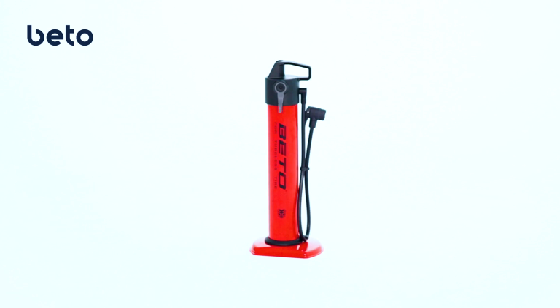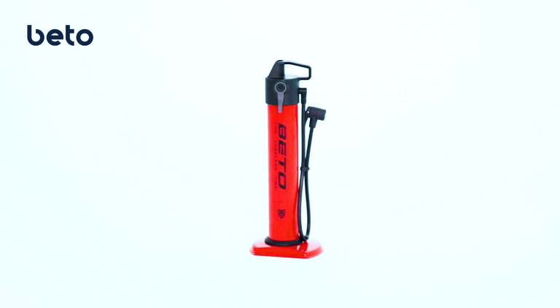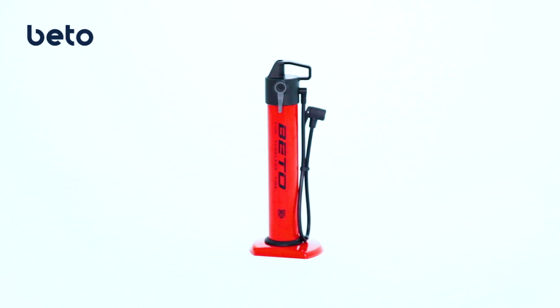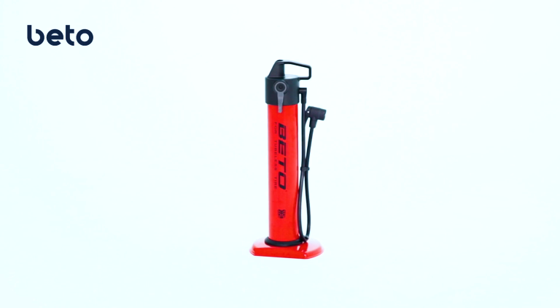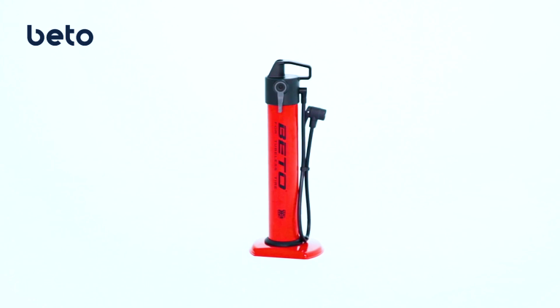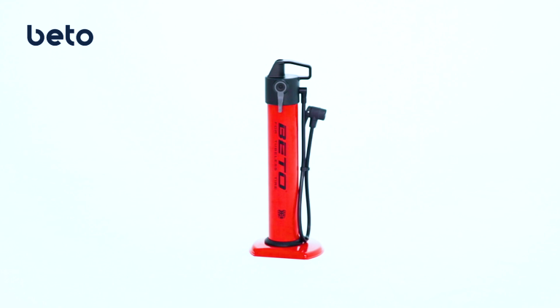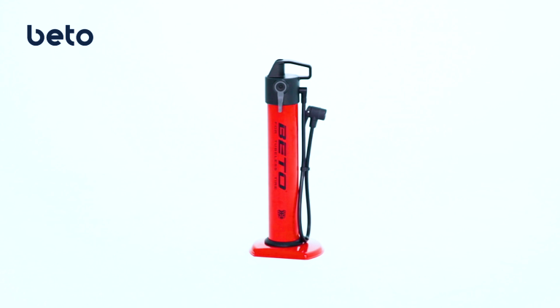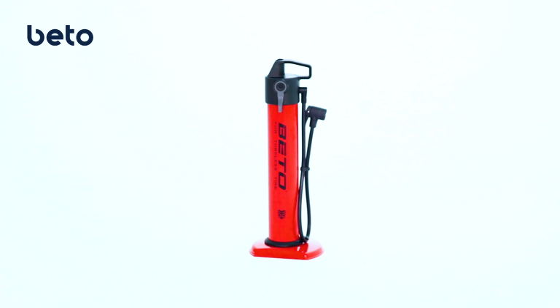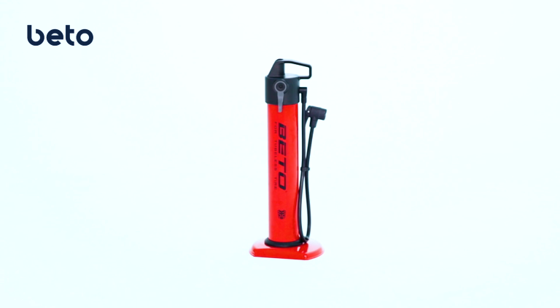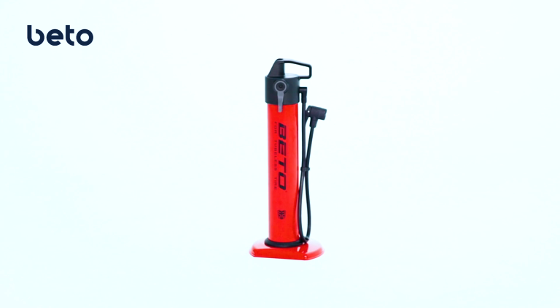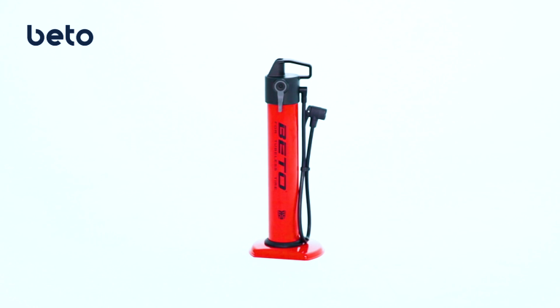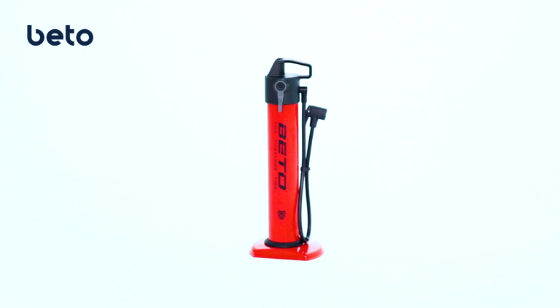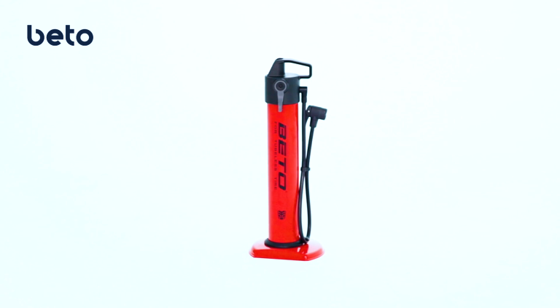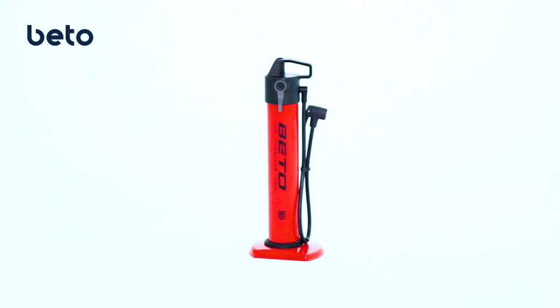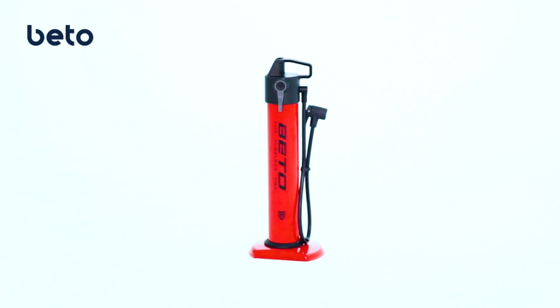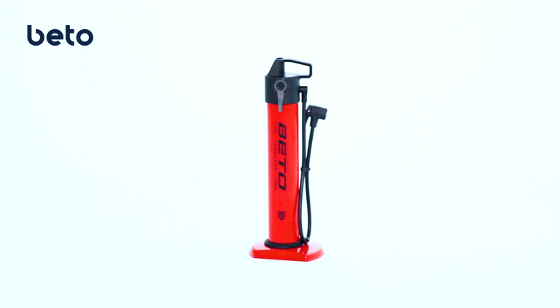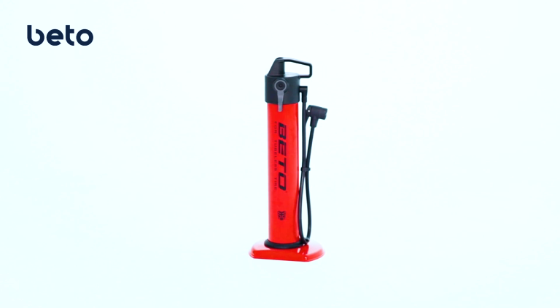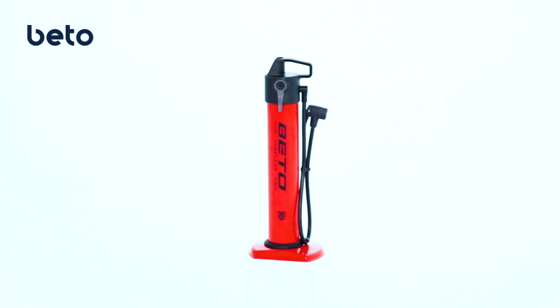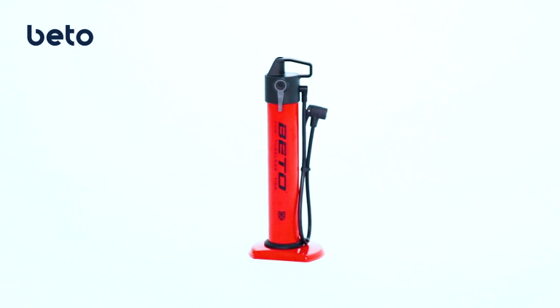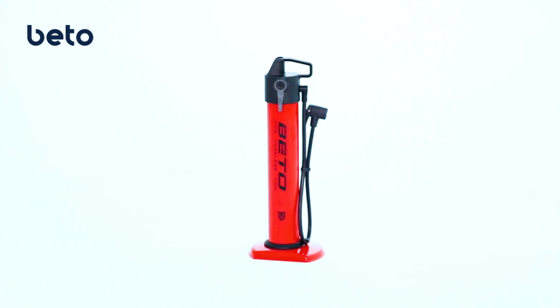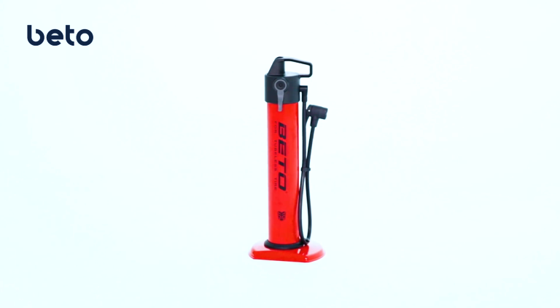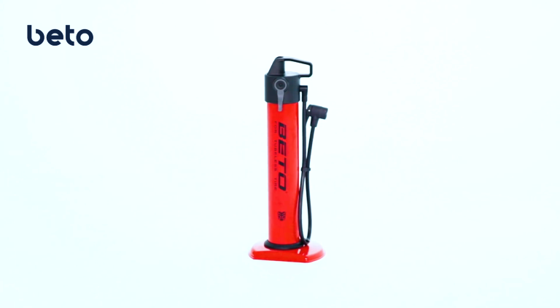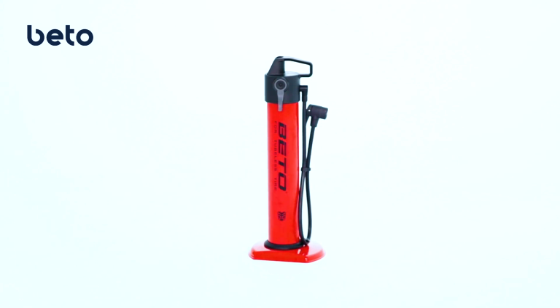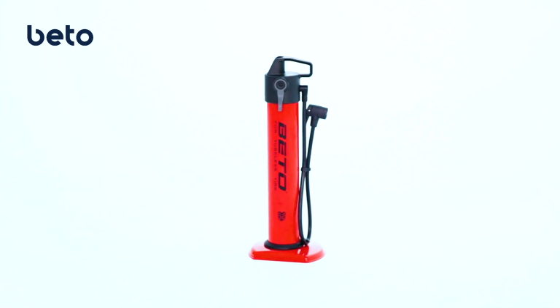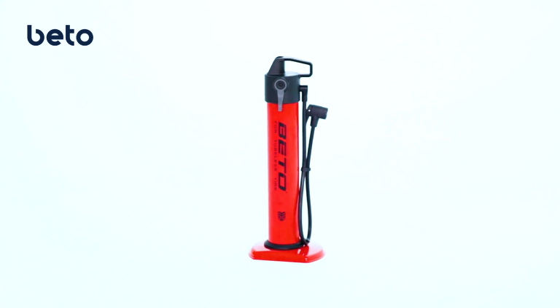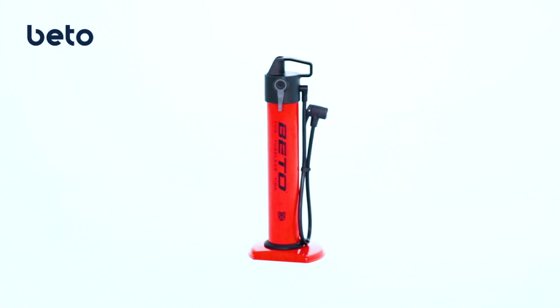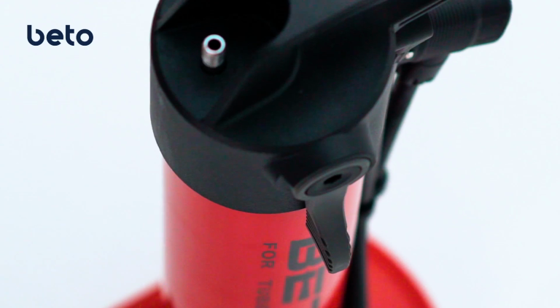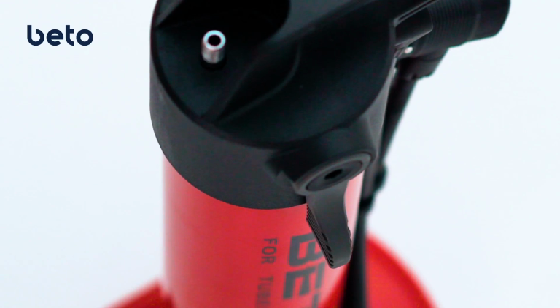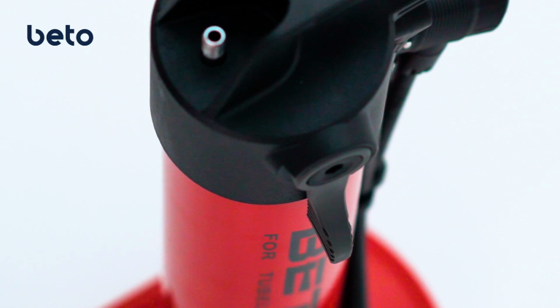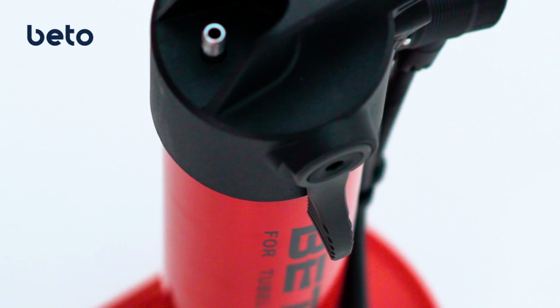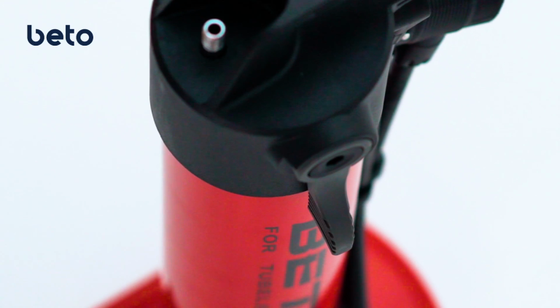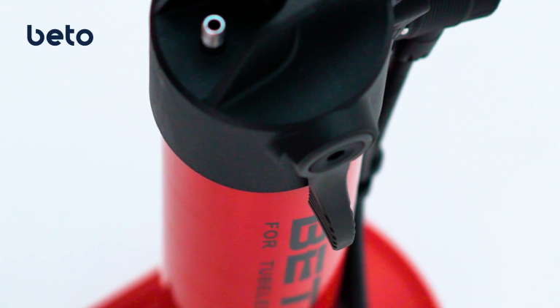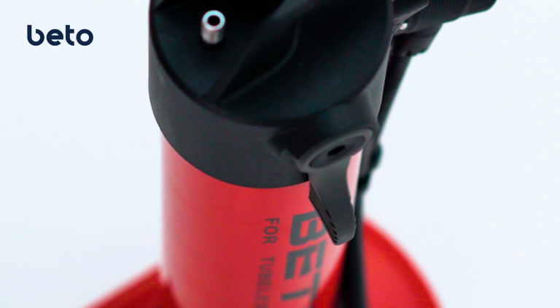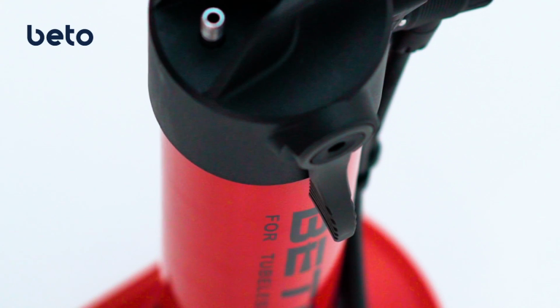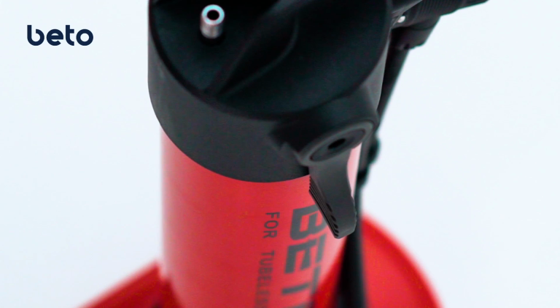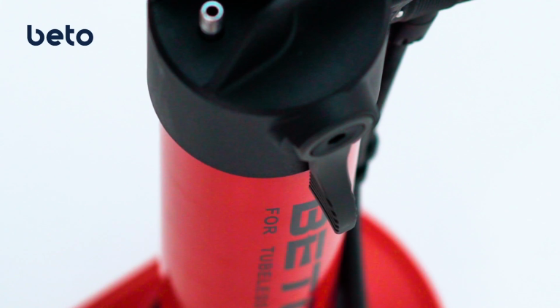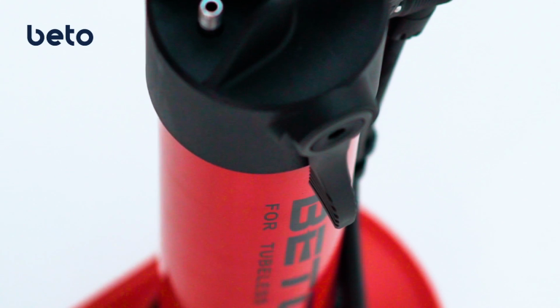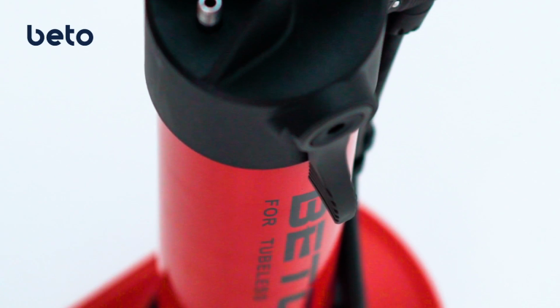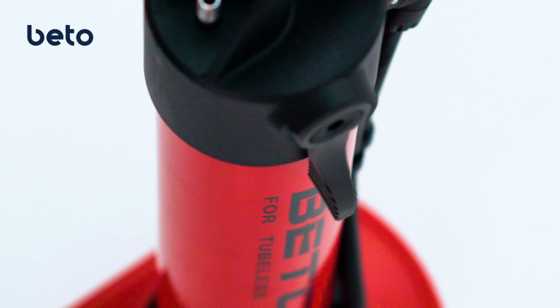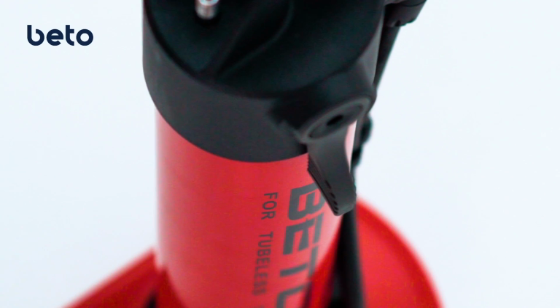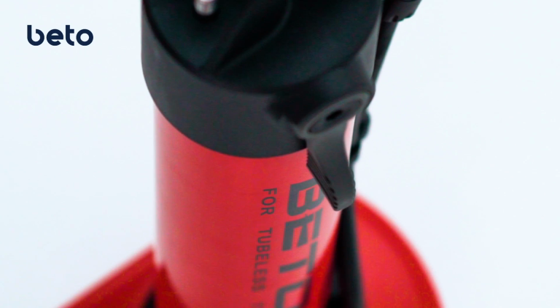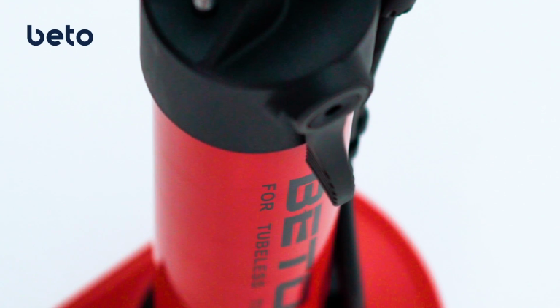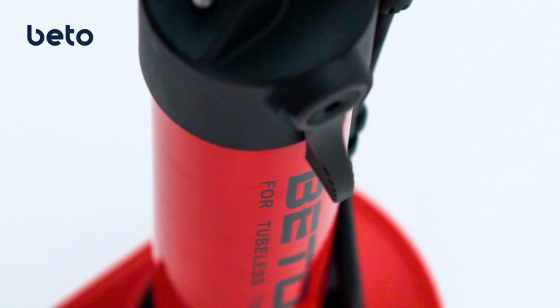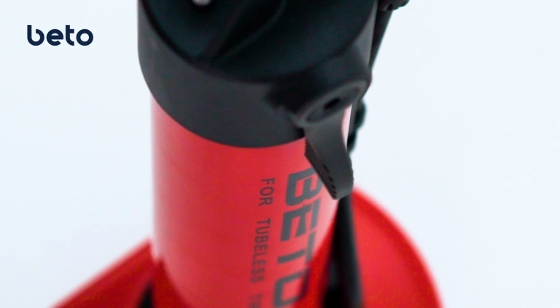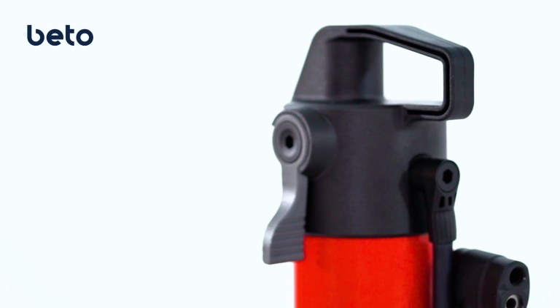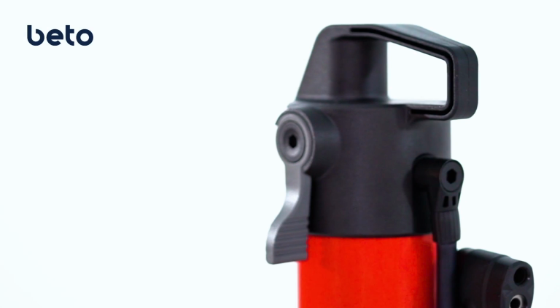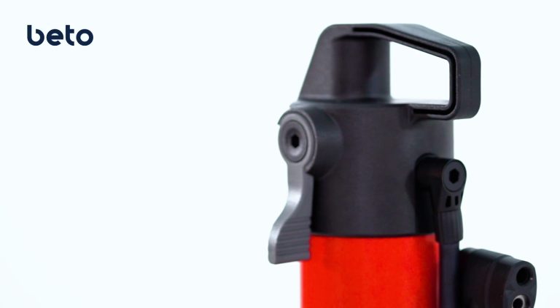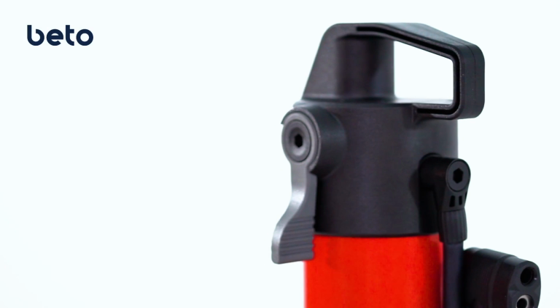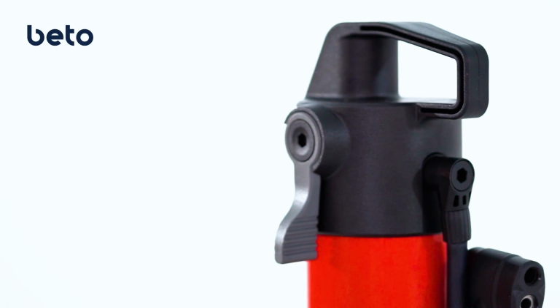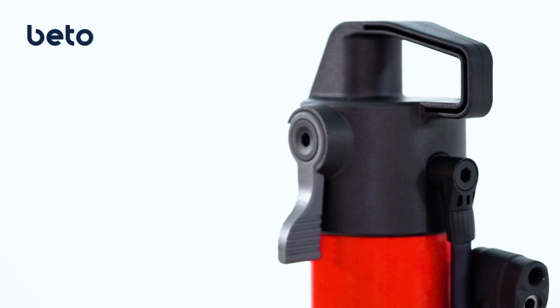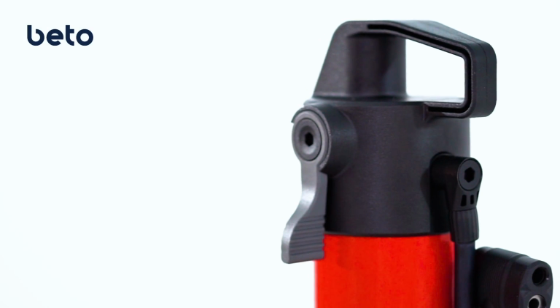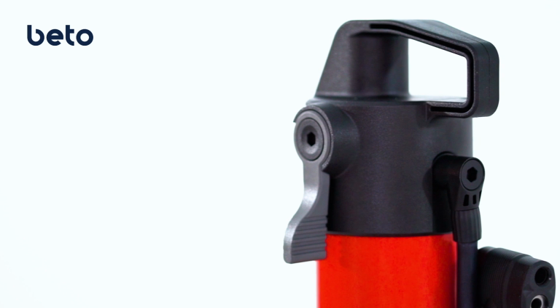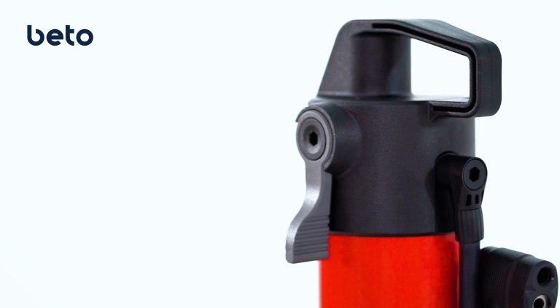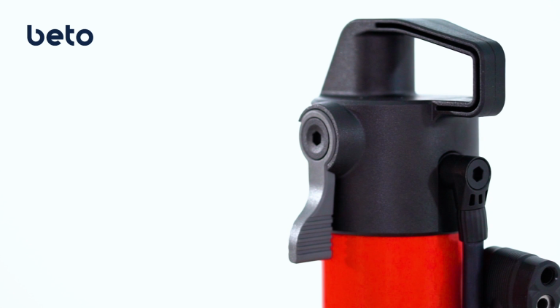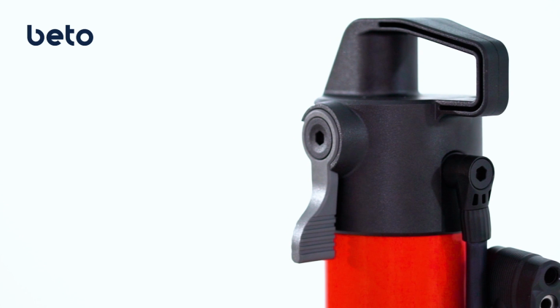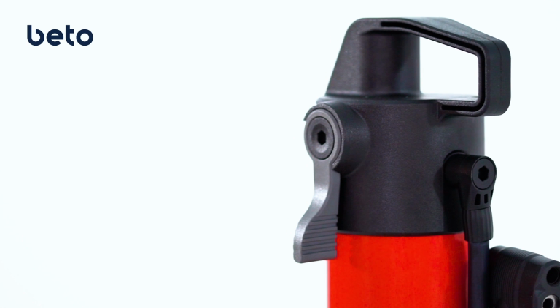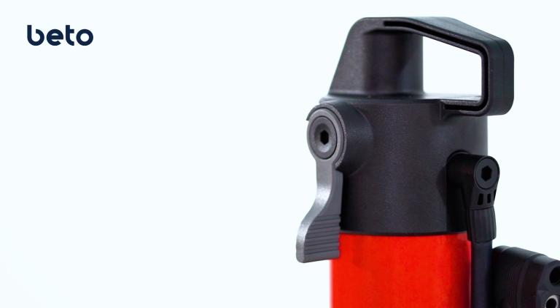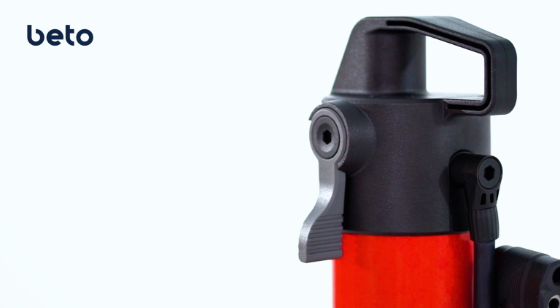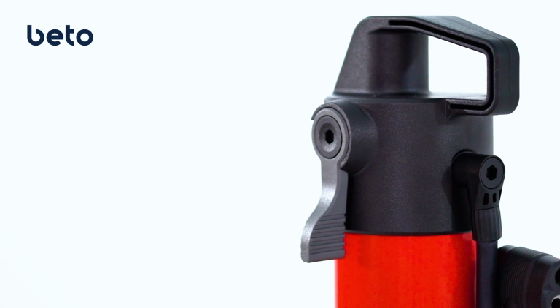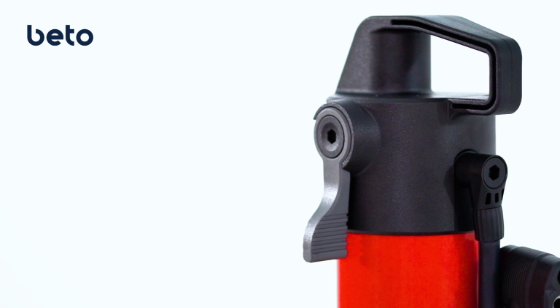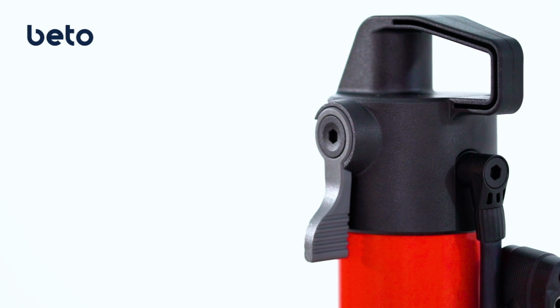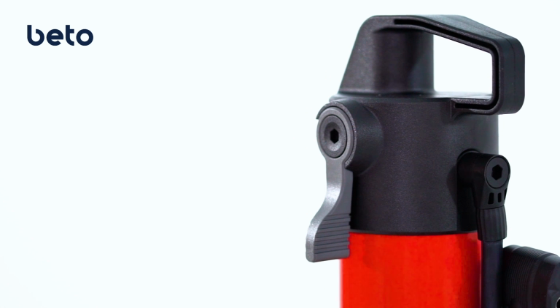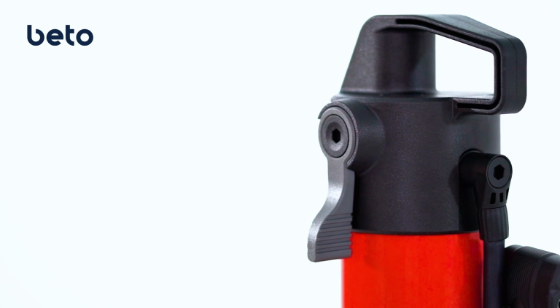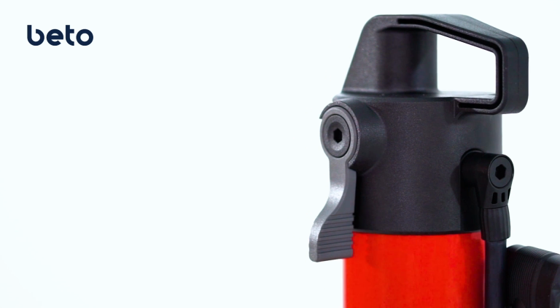JetAir provides an instant and constant high-pressure airflow to seat the tubeless tire in one shot.